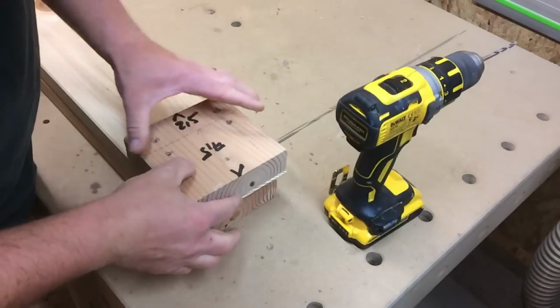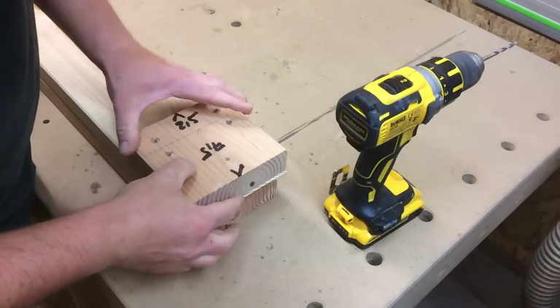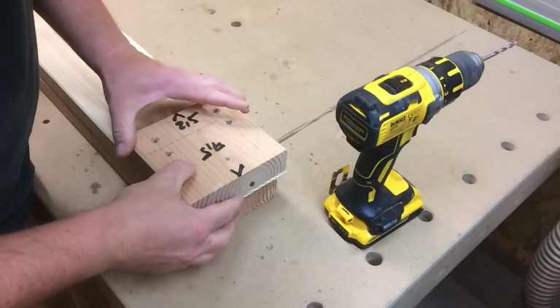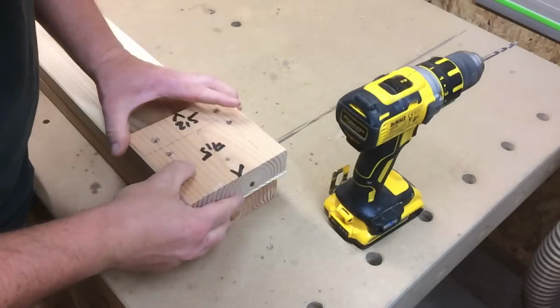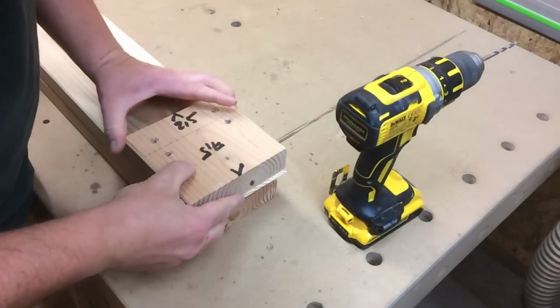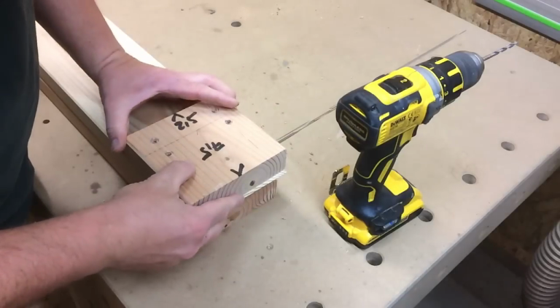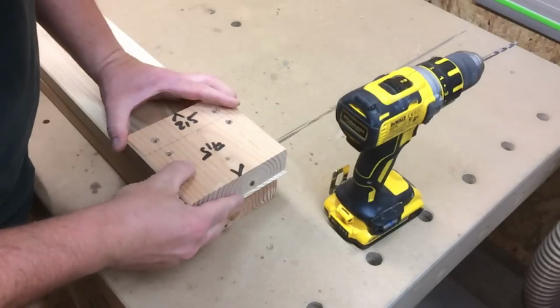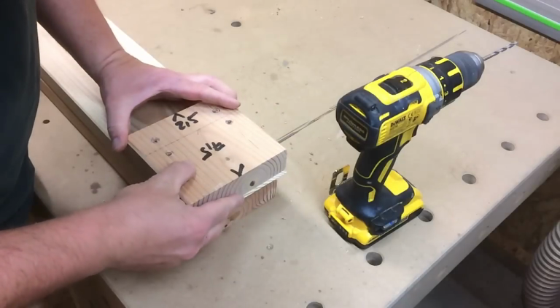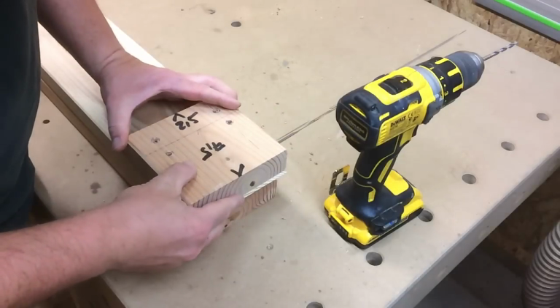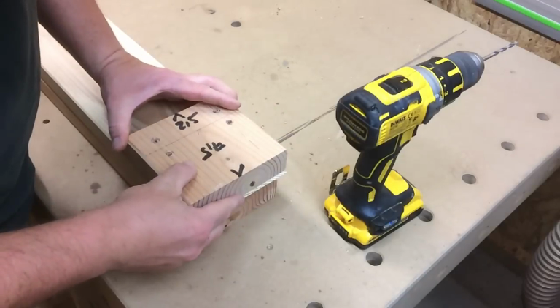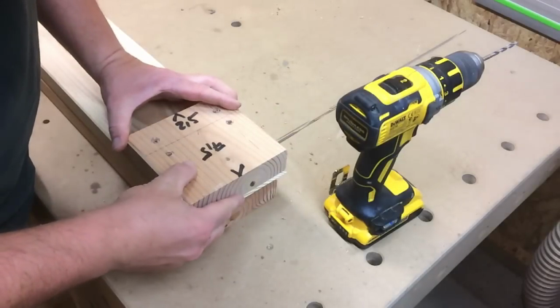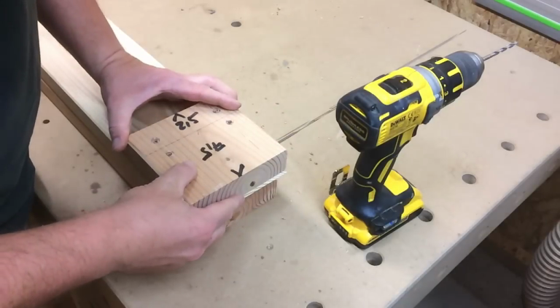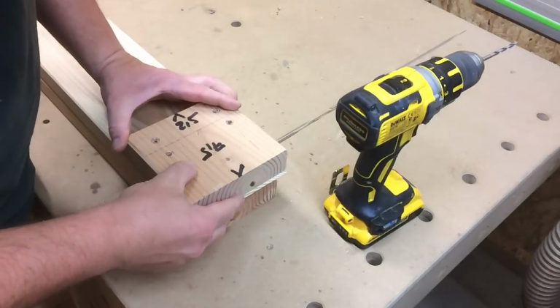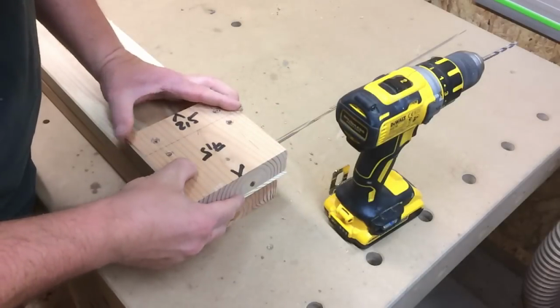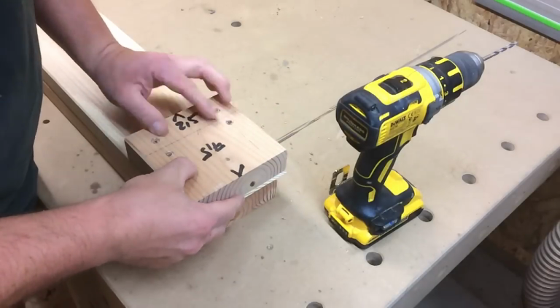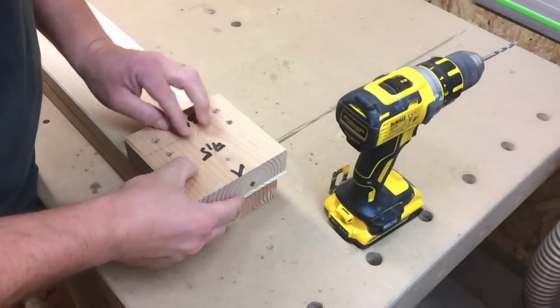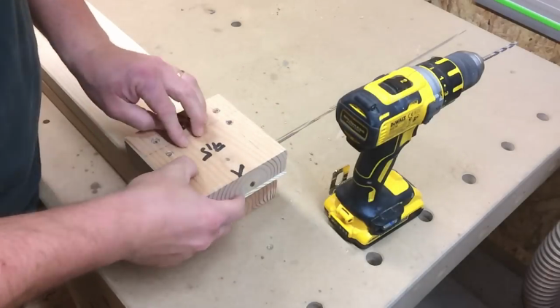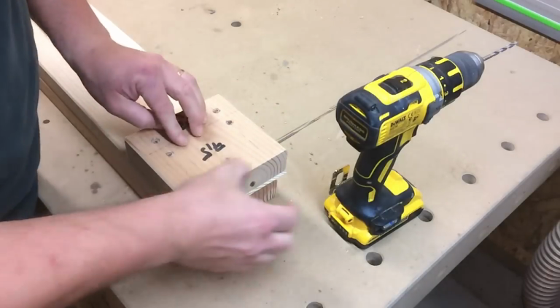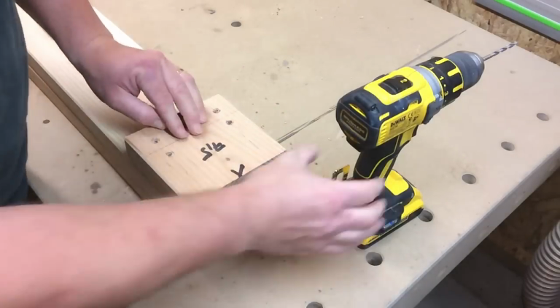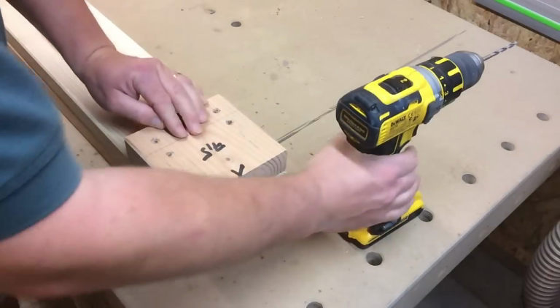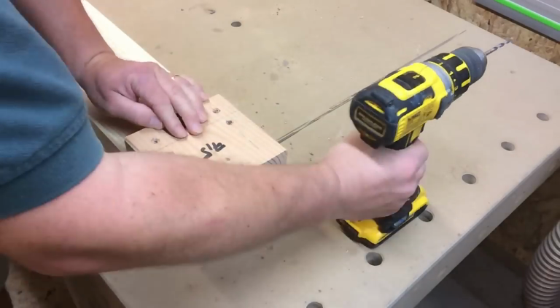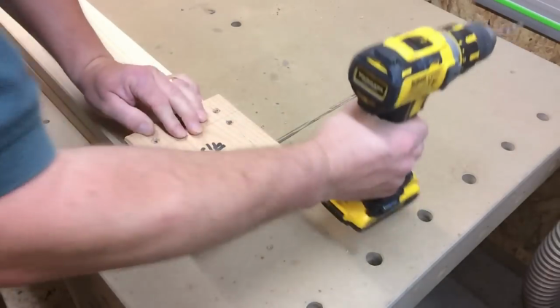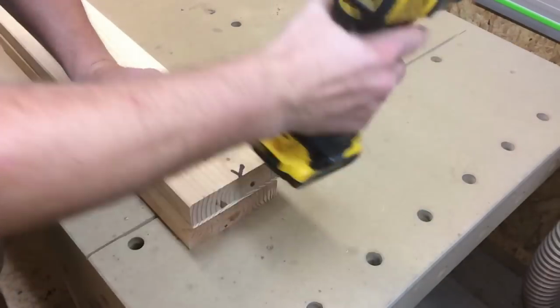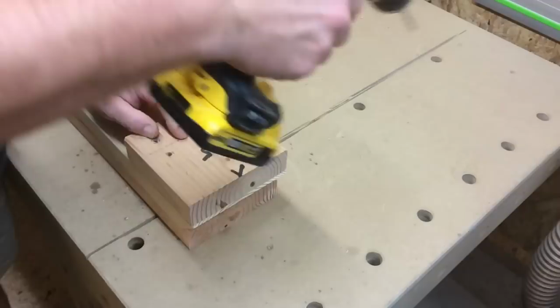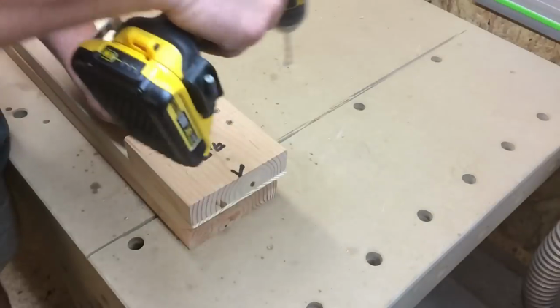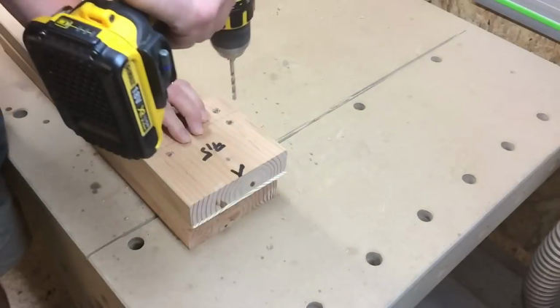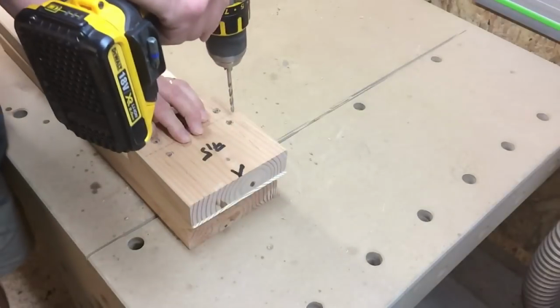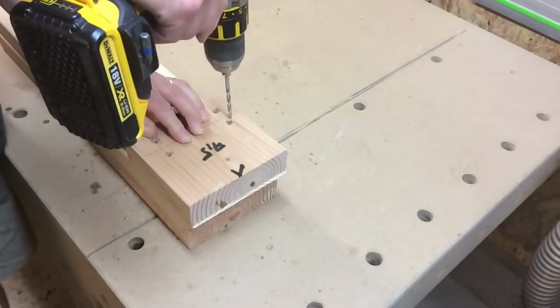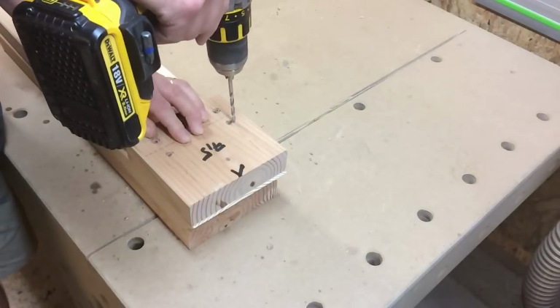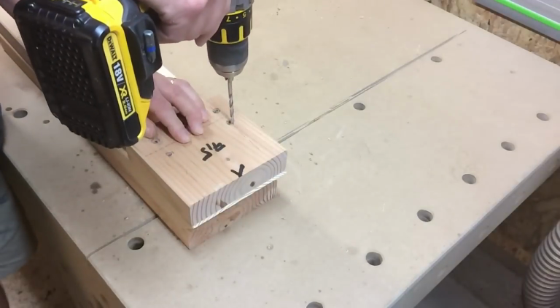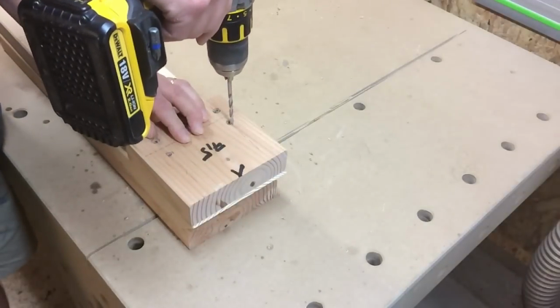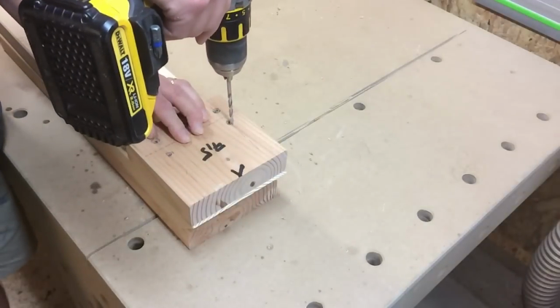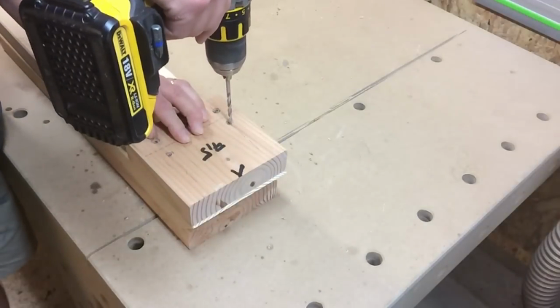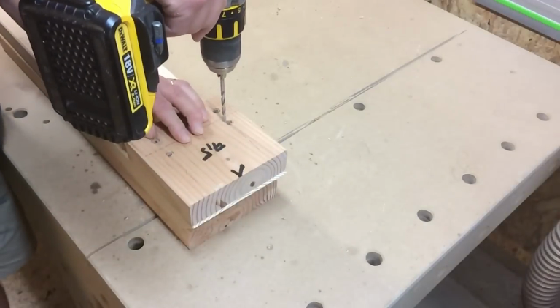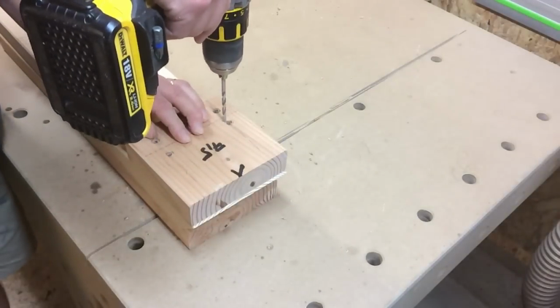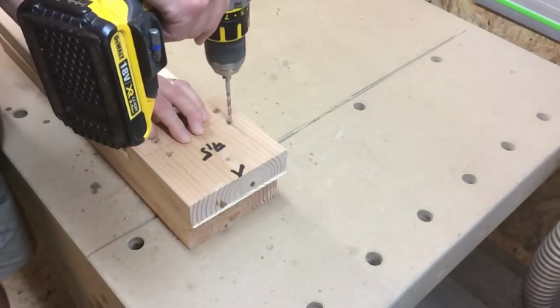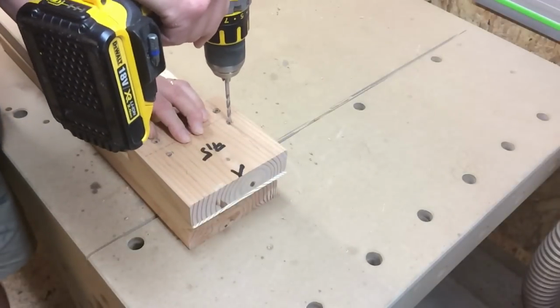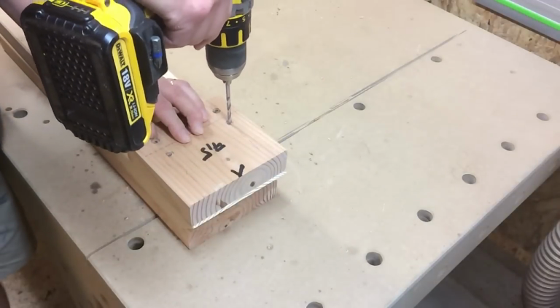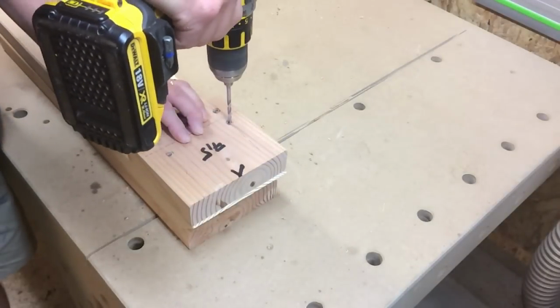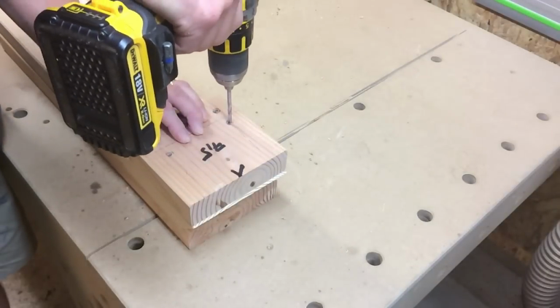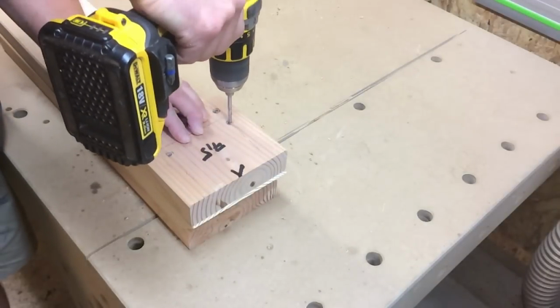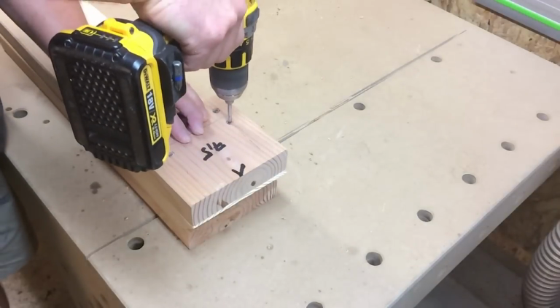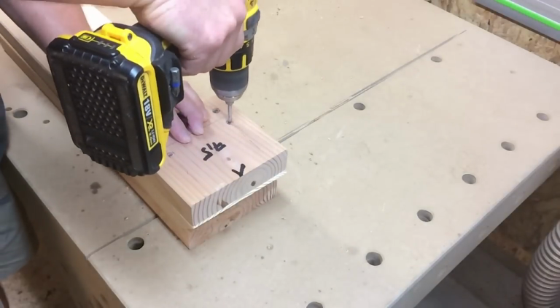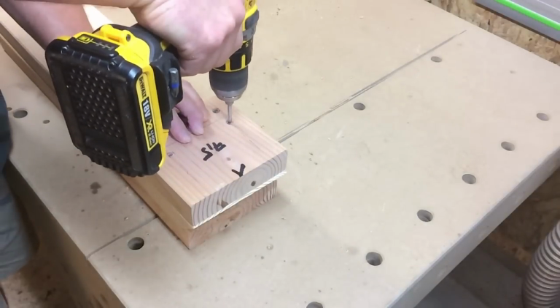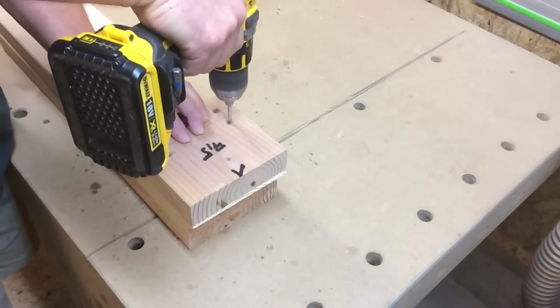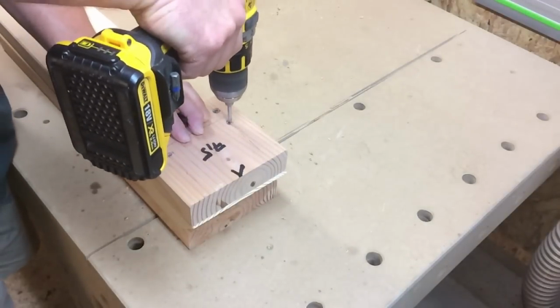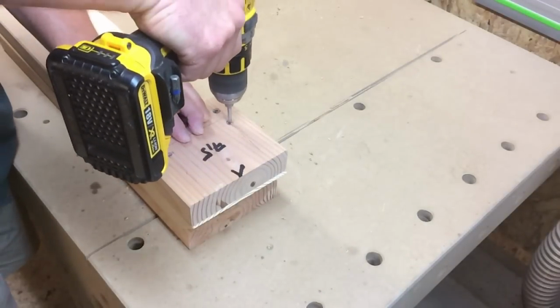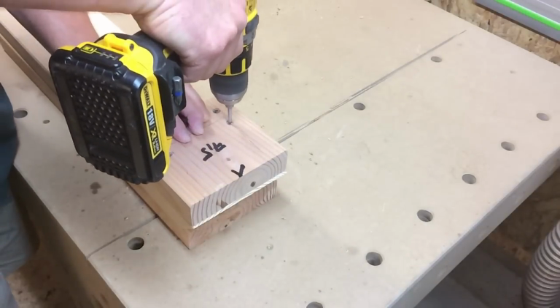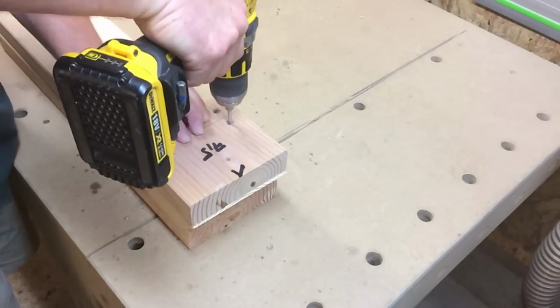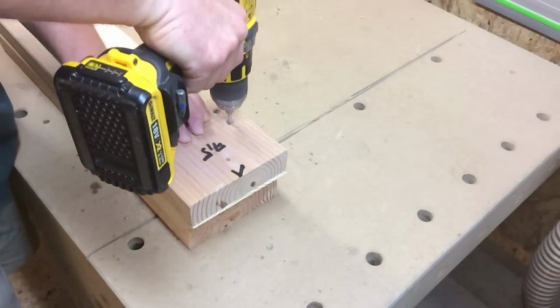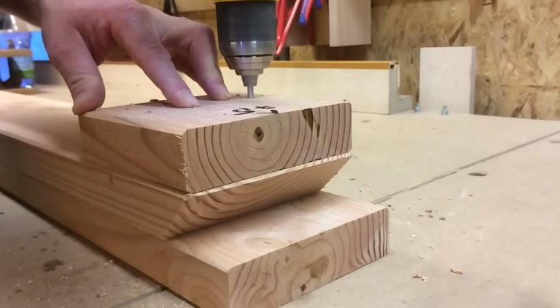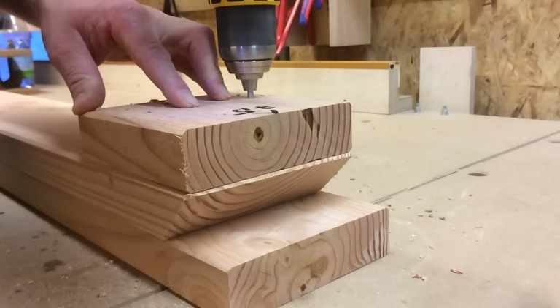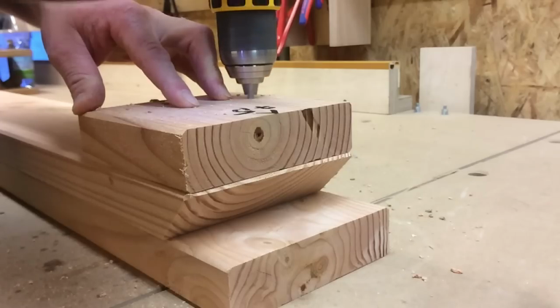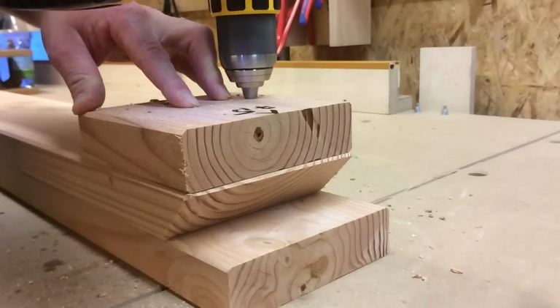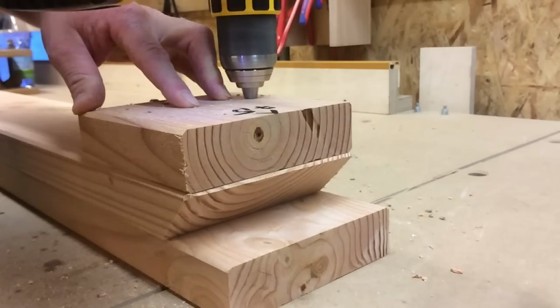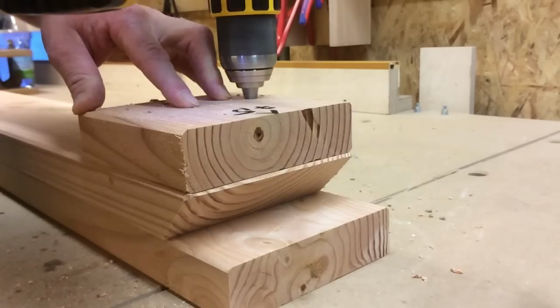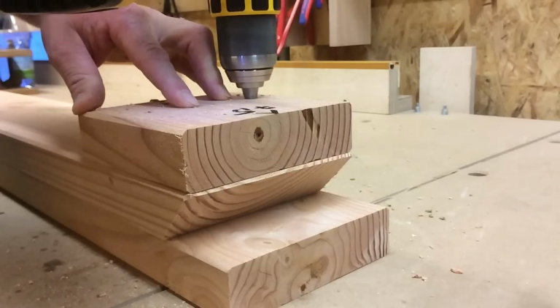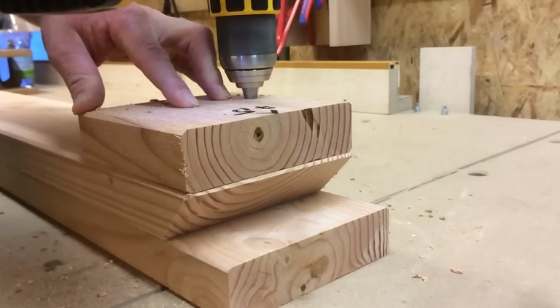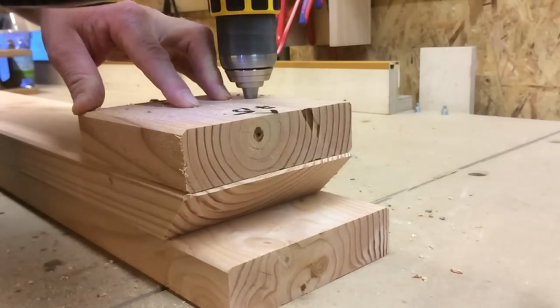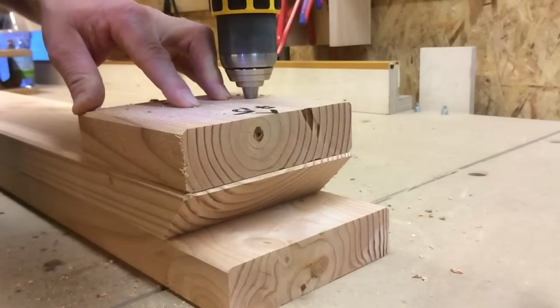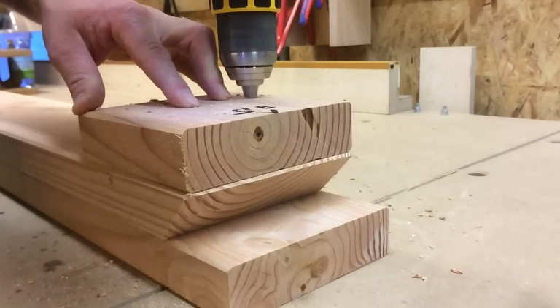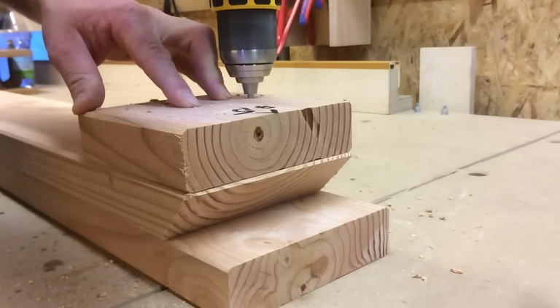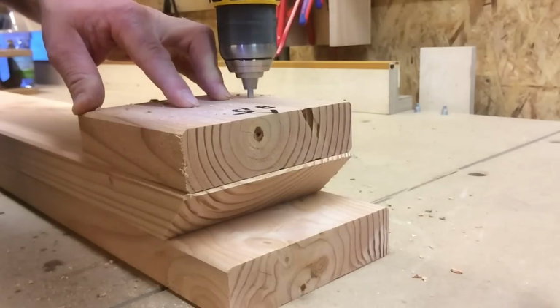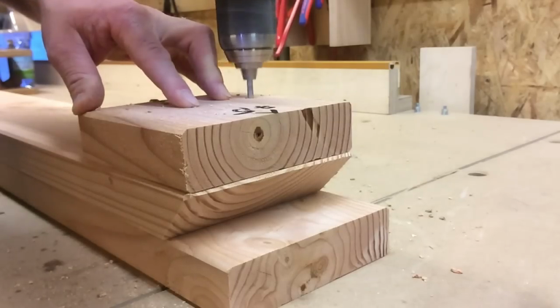After I had done the posts, I could determine where the holes of the boards would need to go, and then drilled all those holes with a little jig.